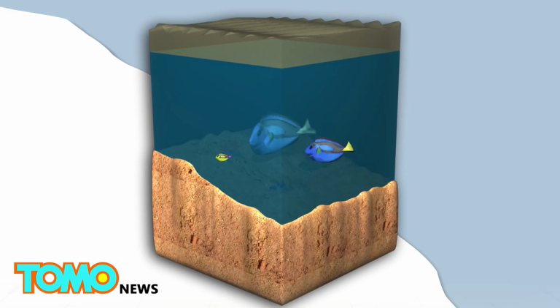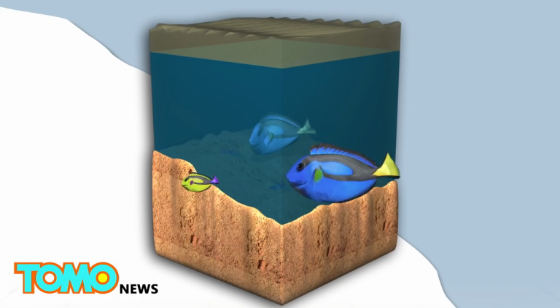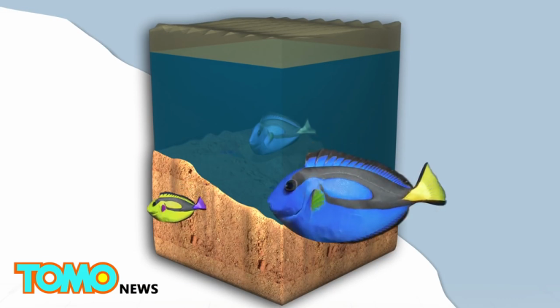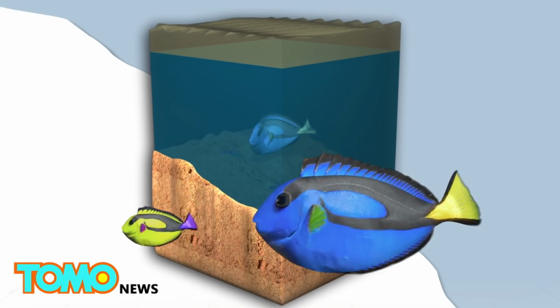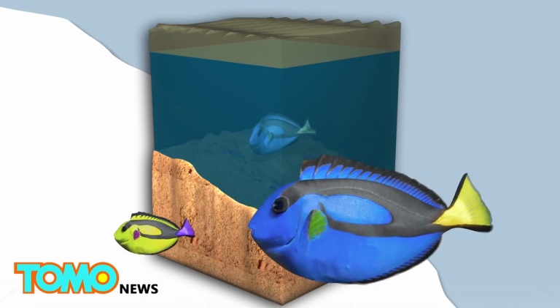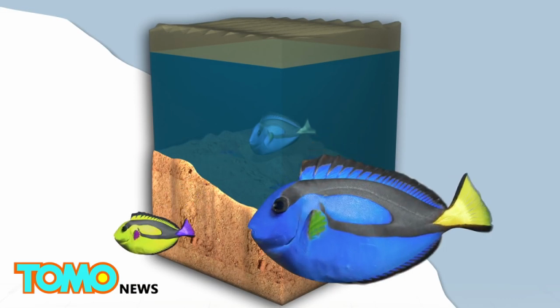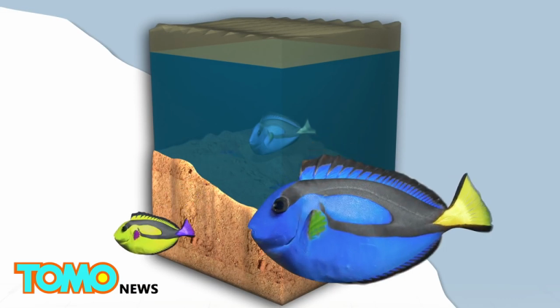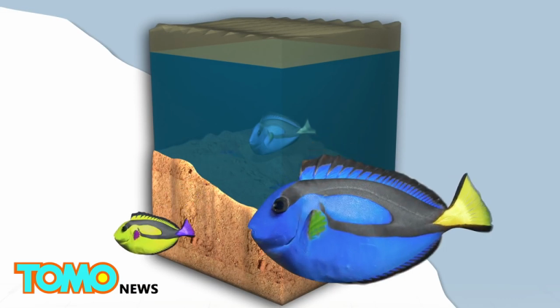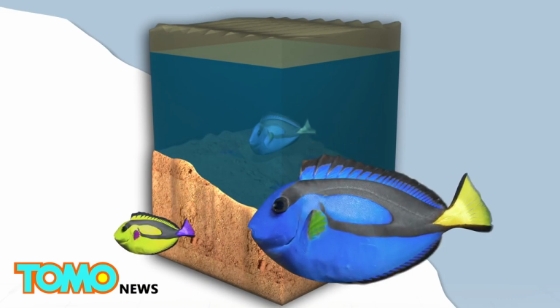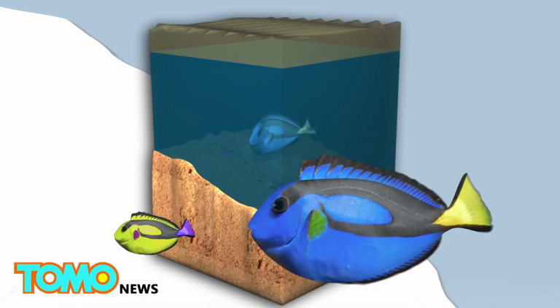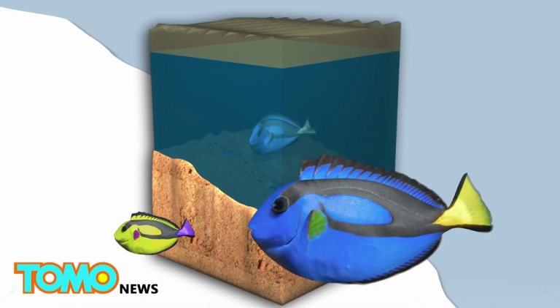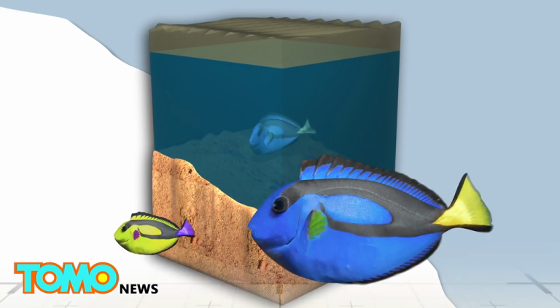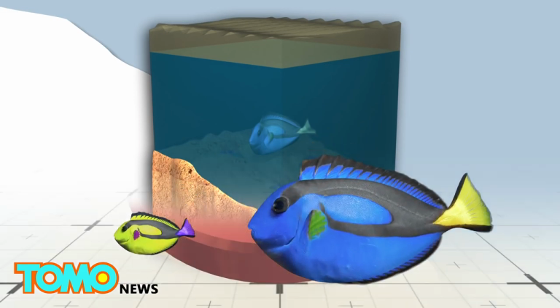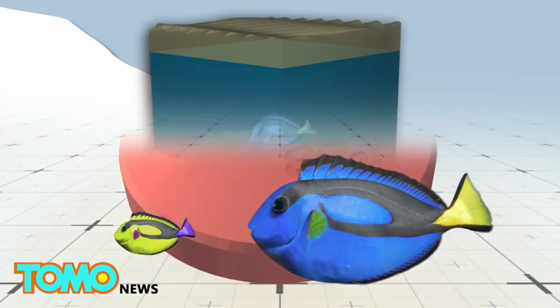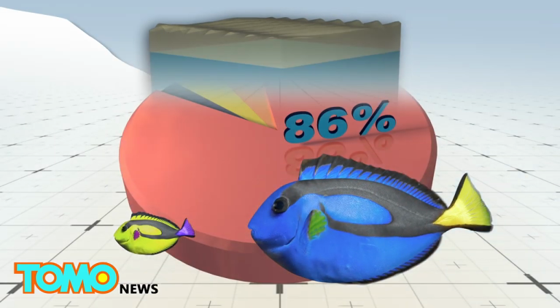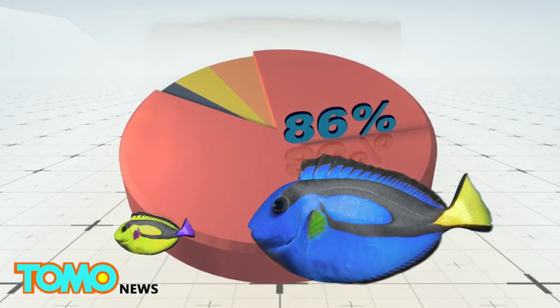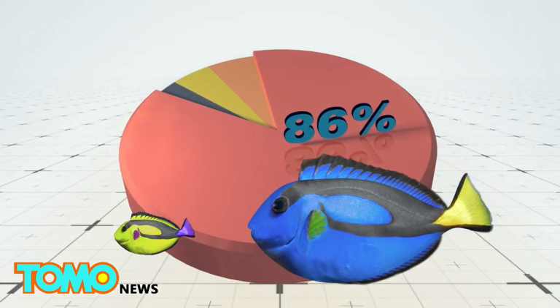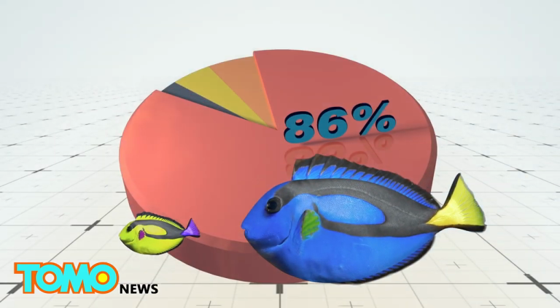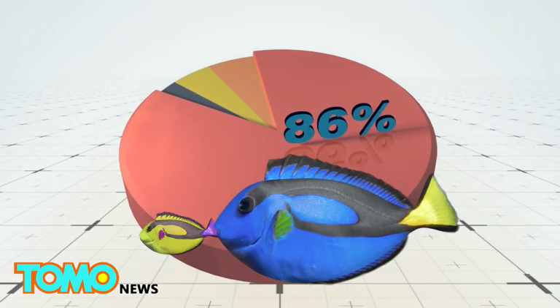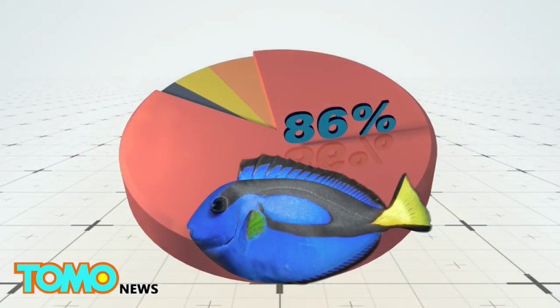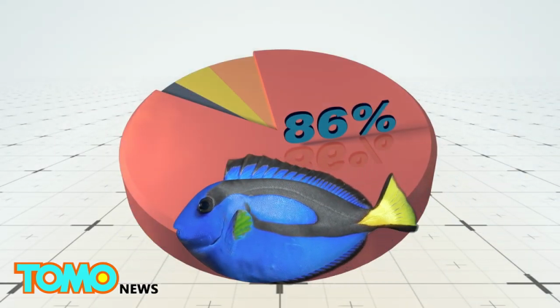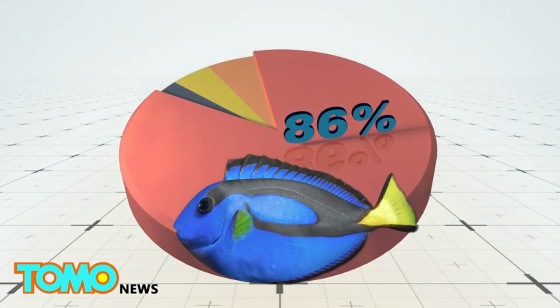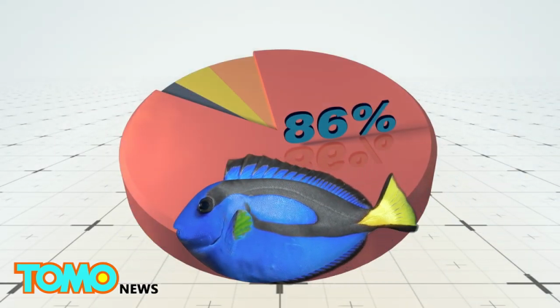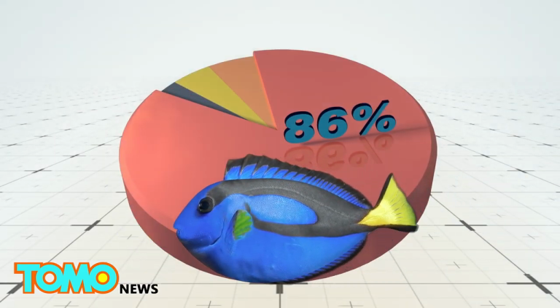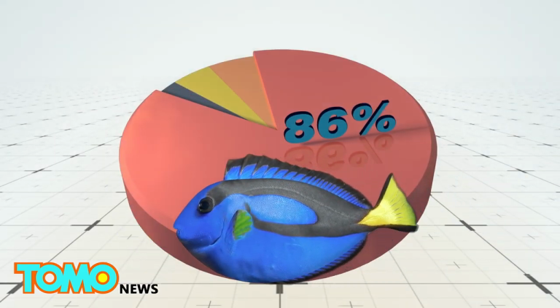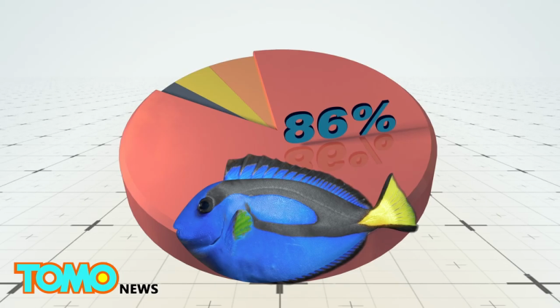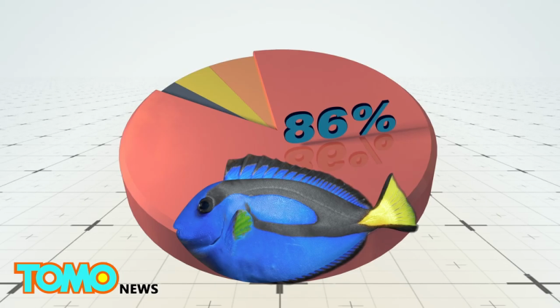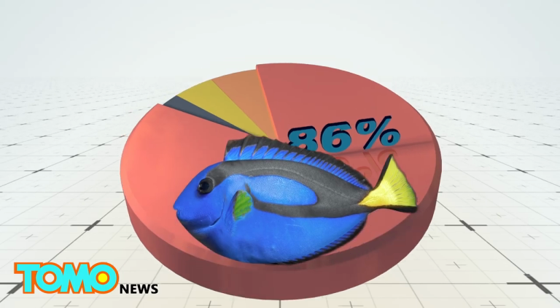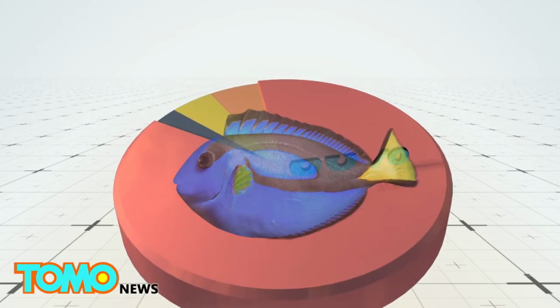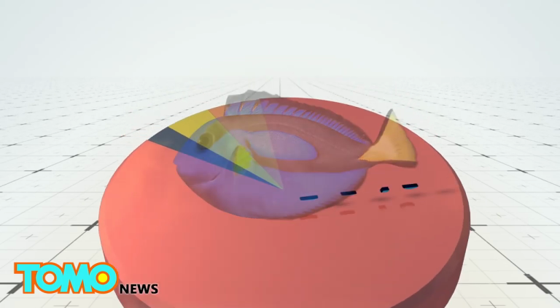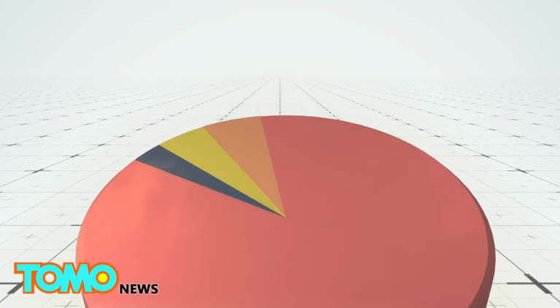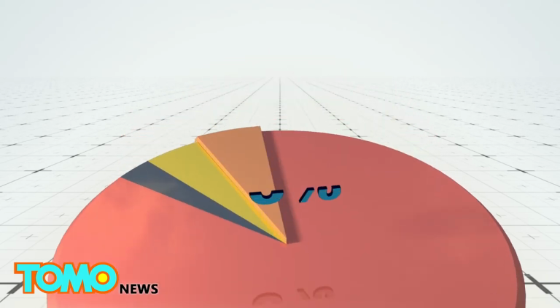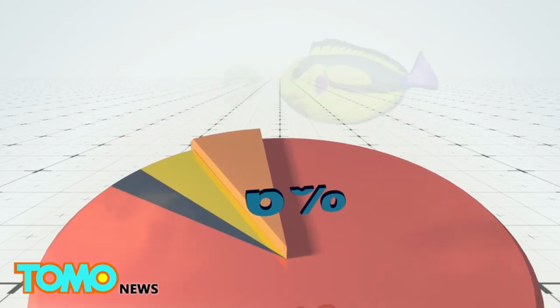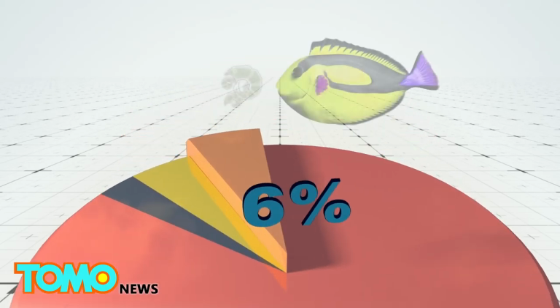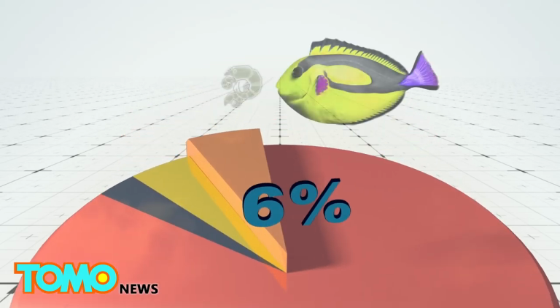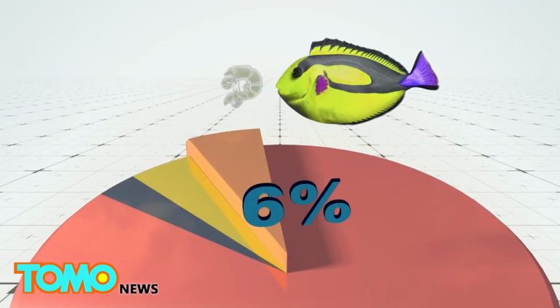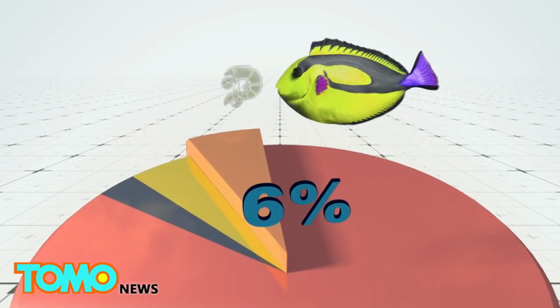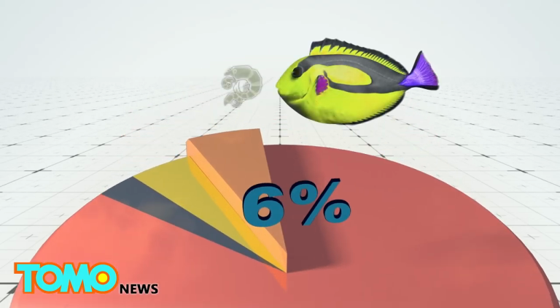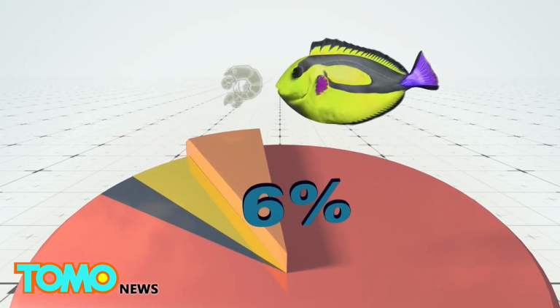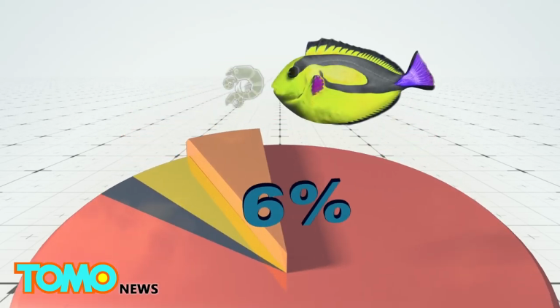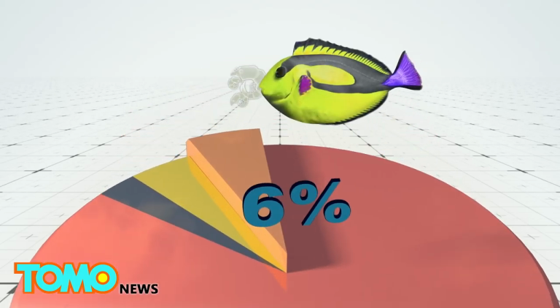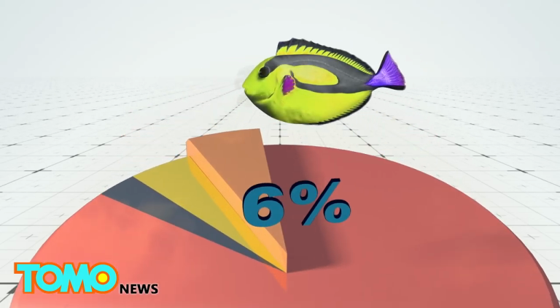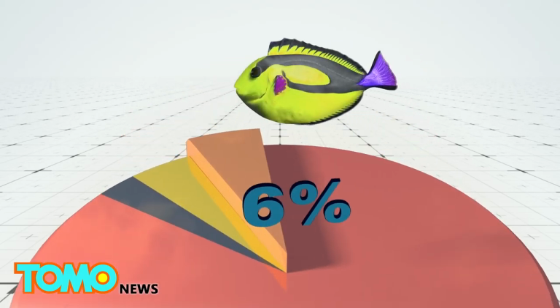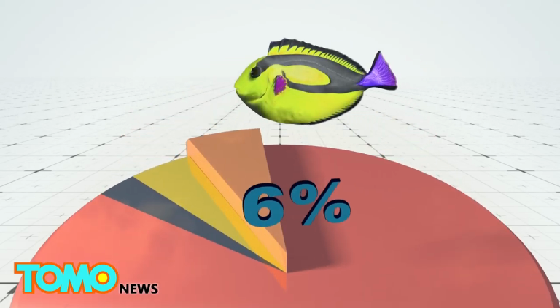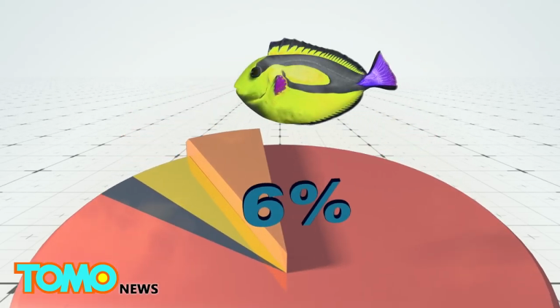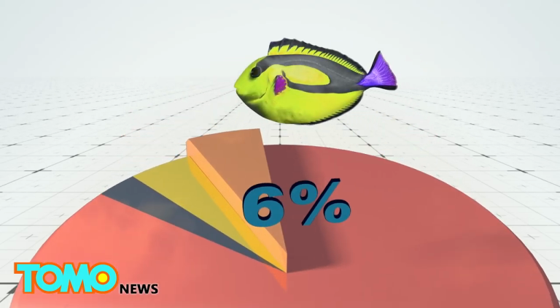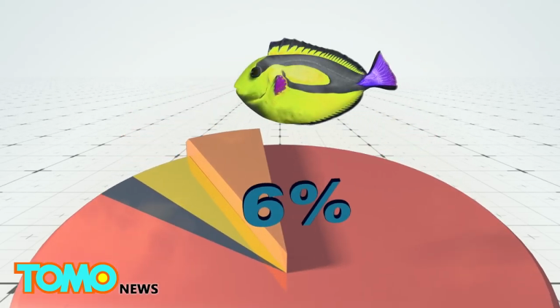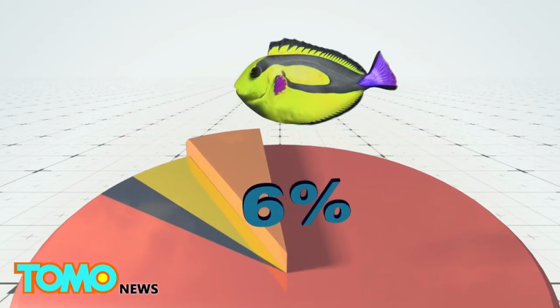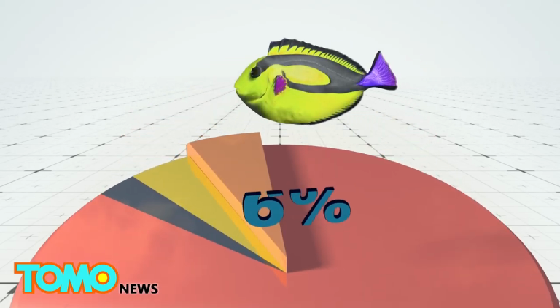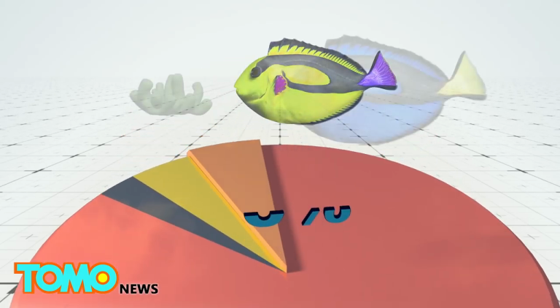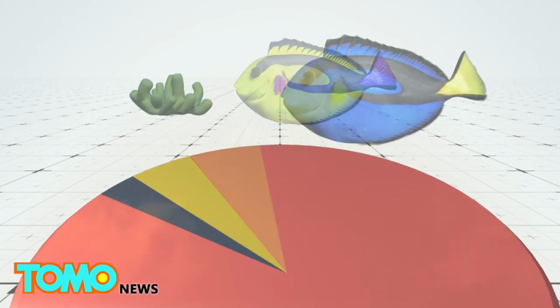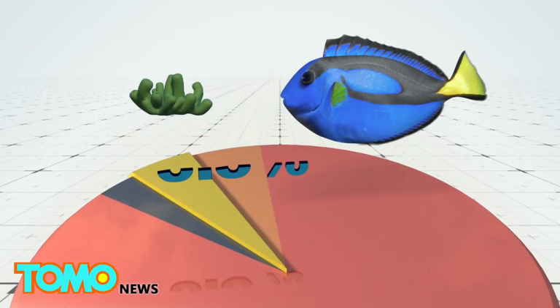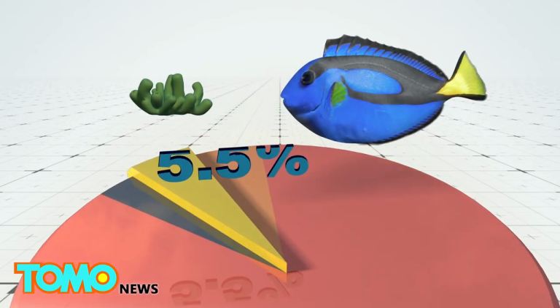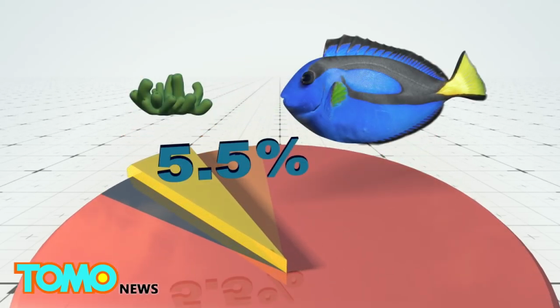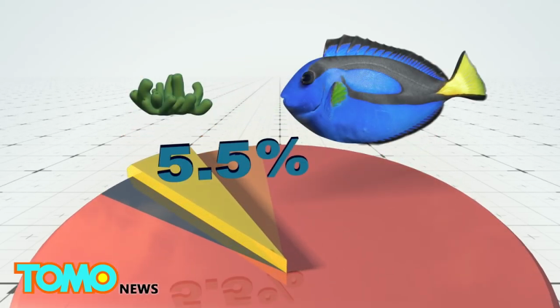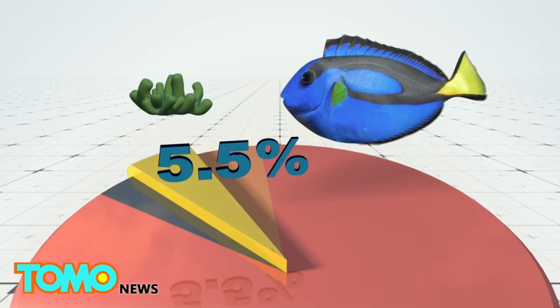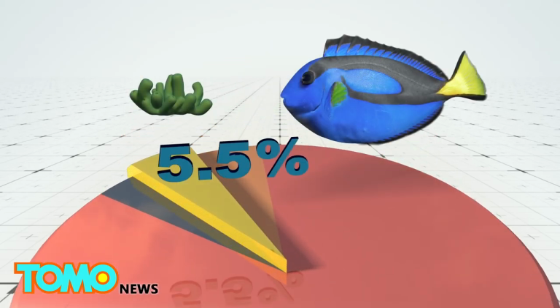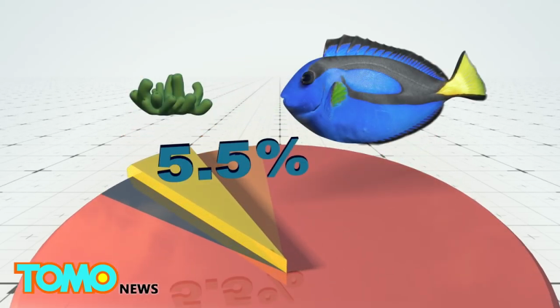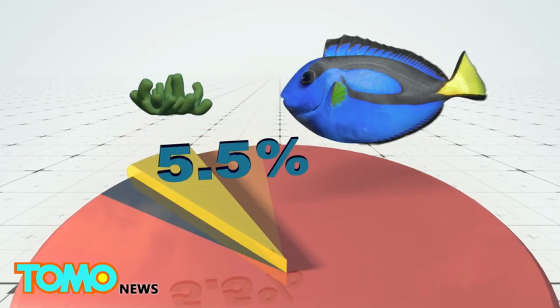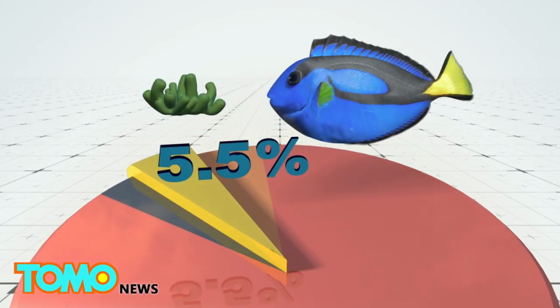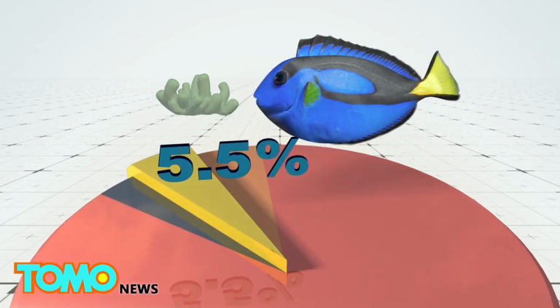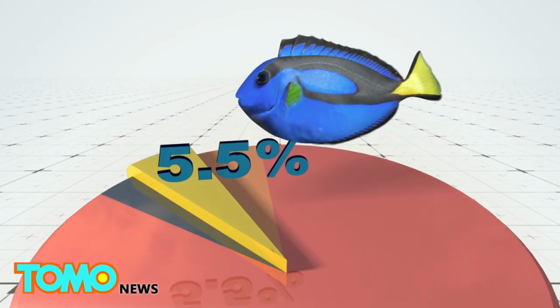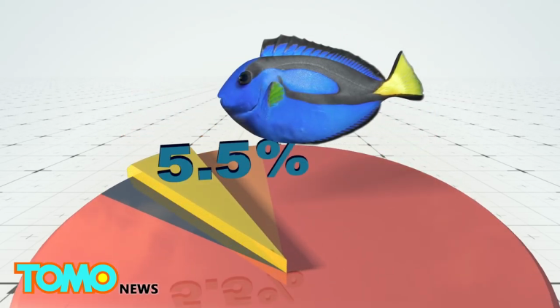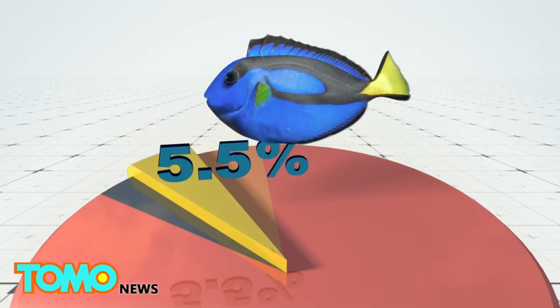Researchers recorded 73 fish species in the Amazonian reef, the majority of which are carnivorous, while others survive on plankton or sponges.